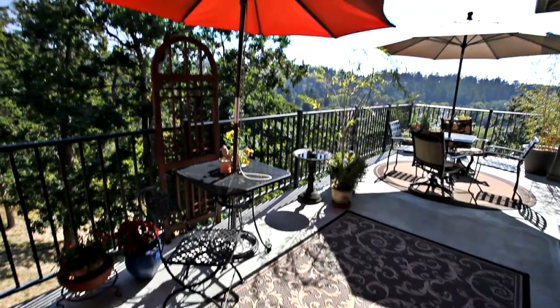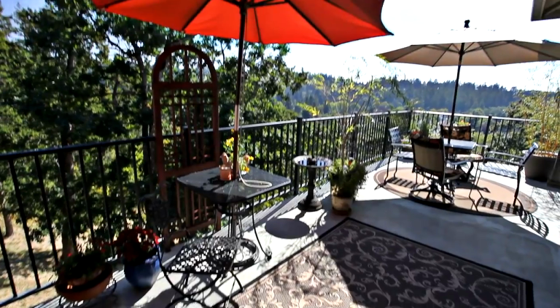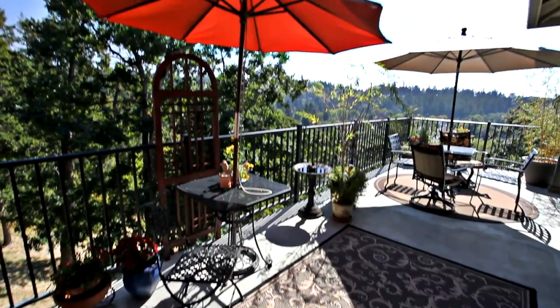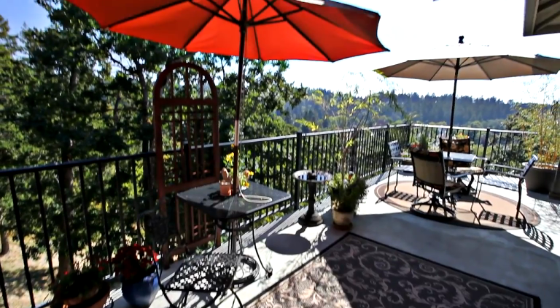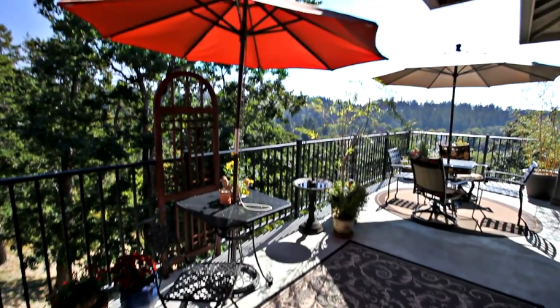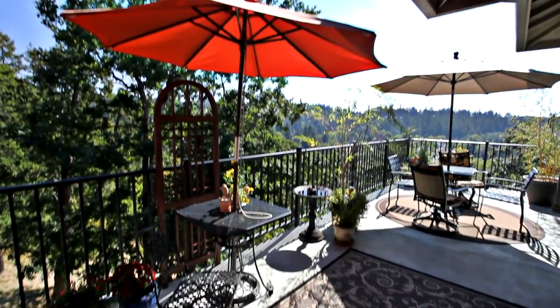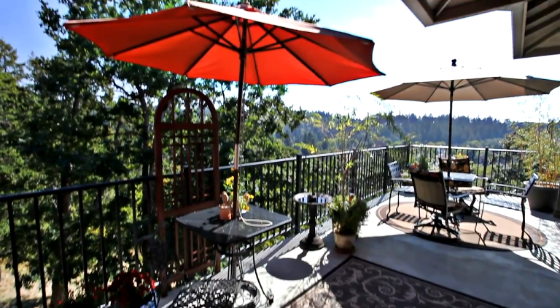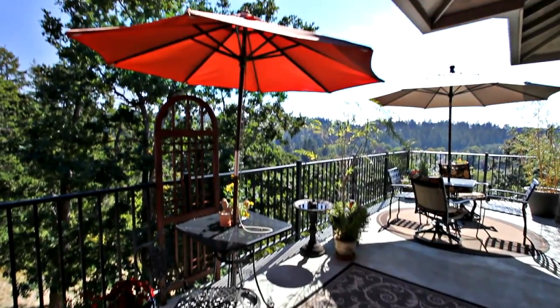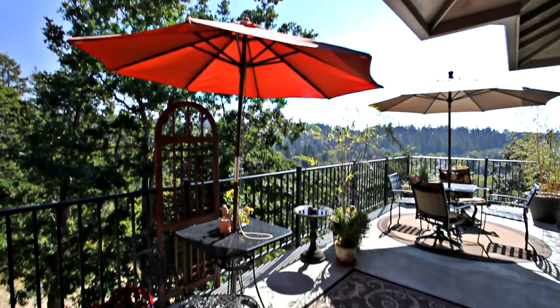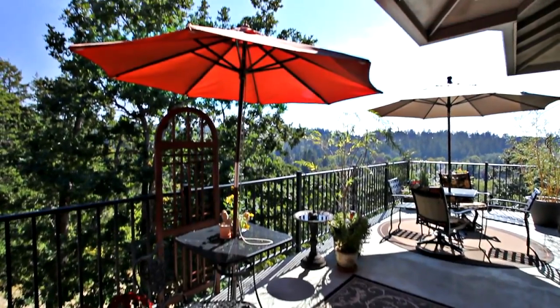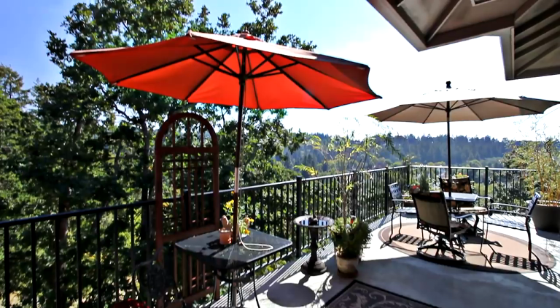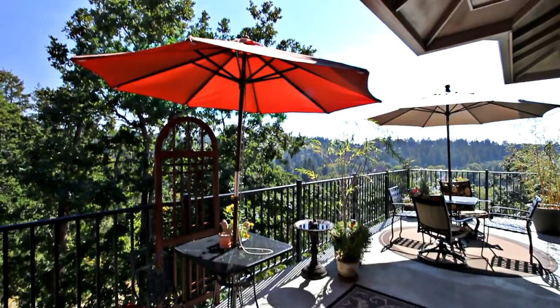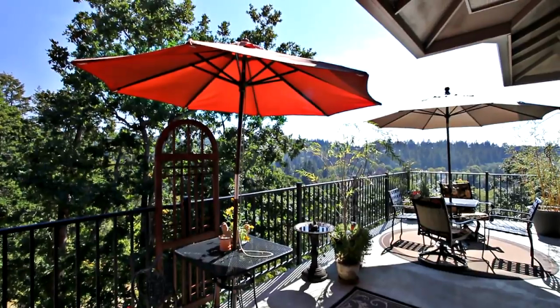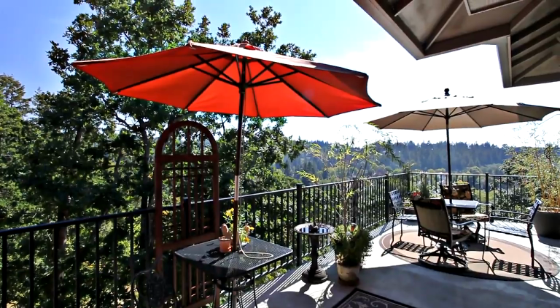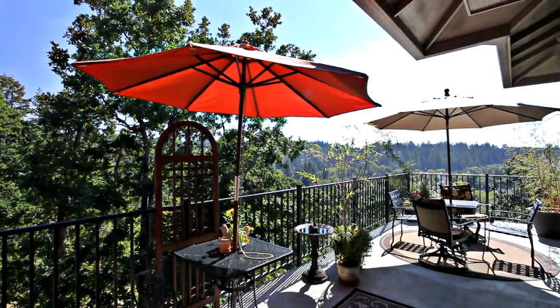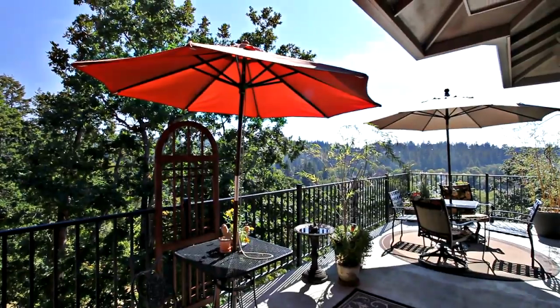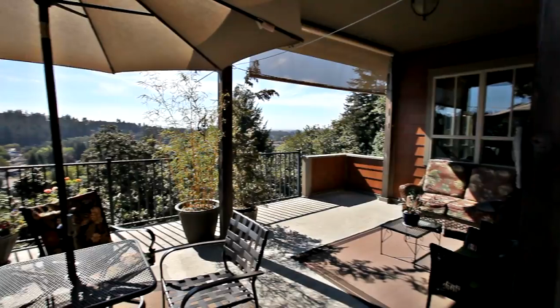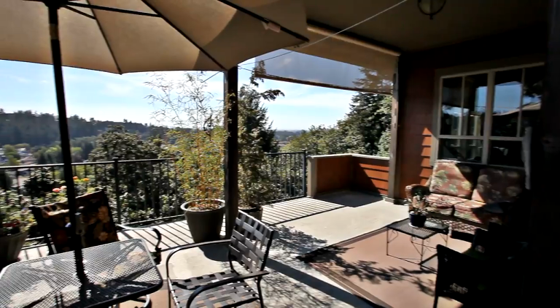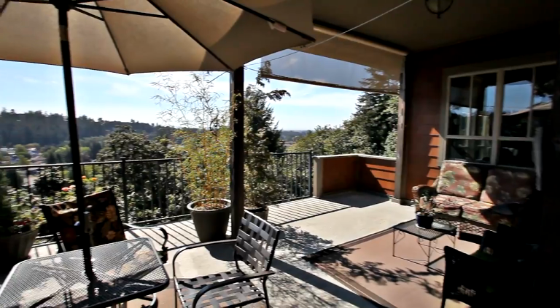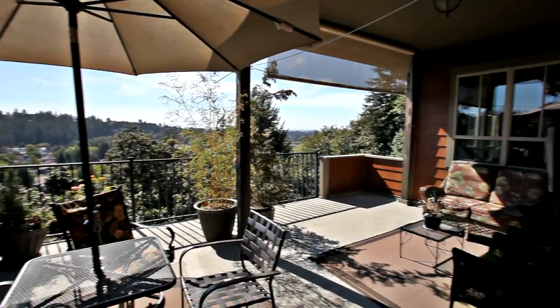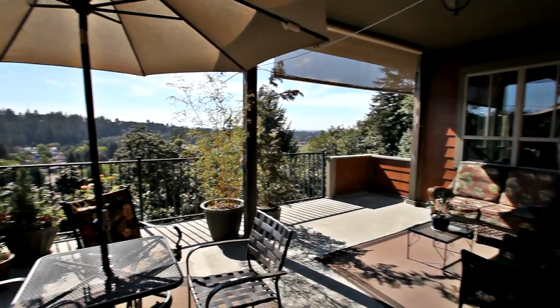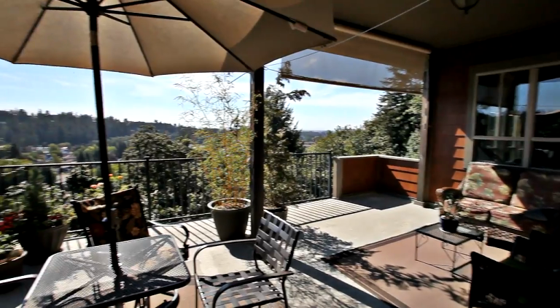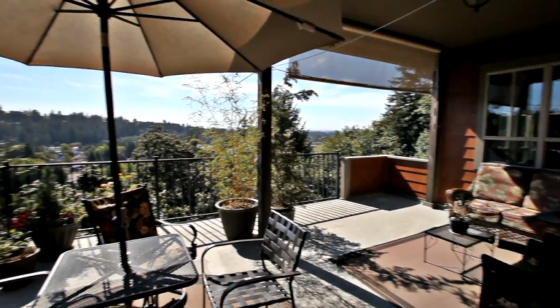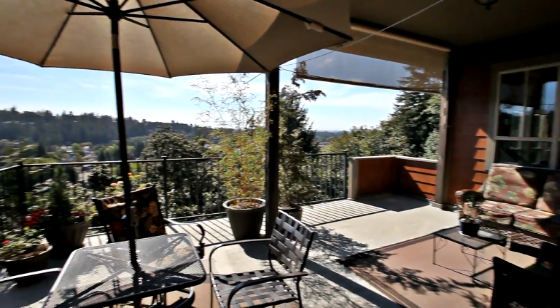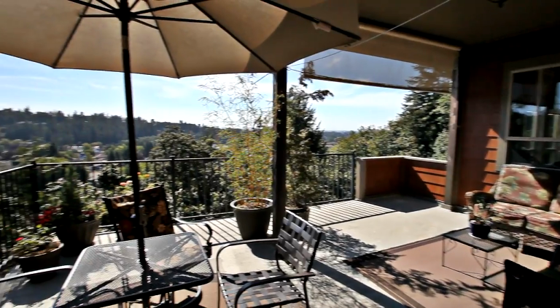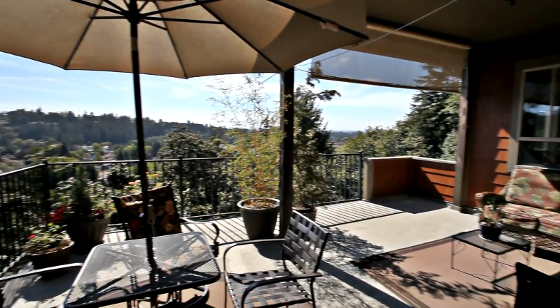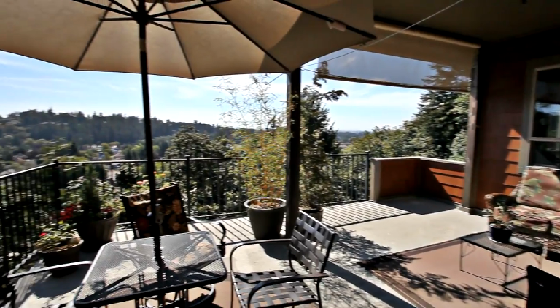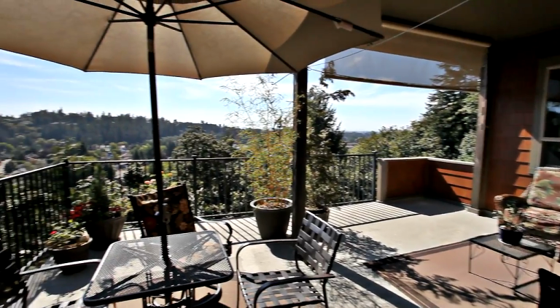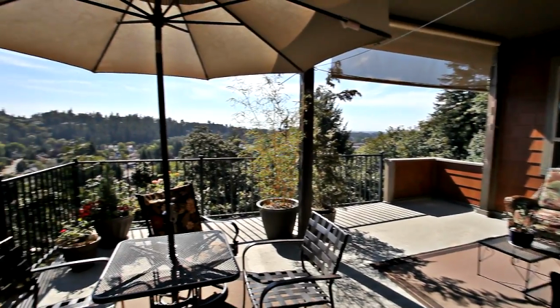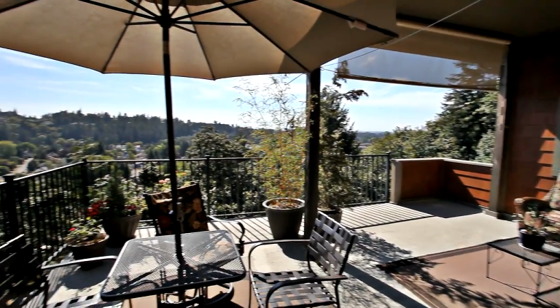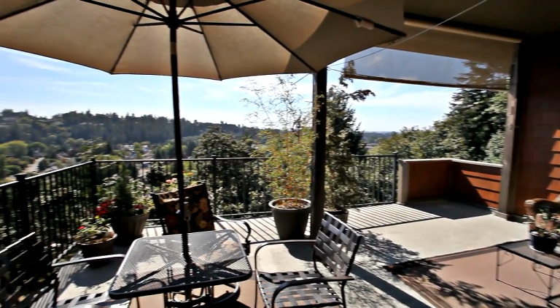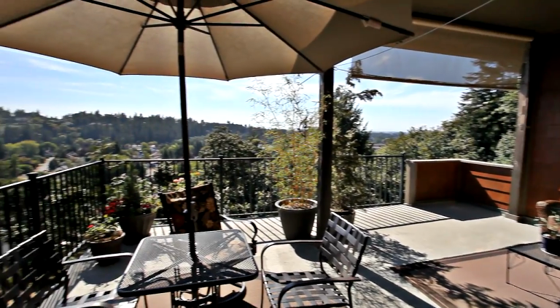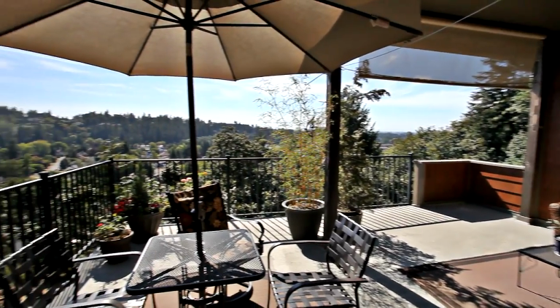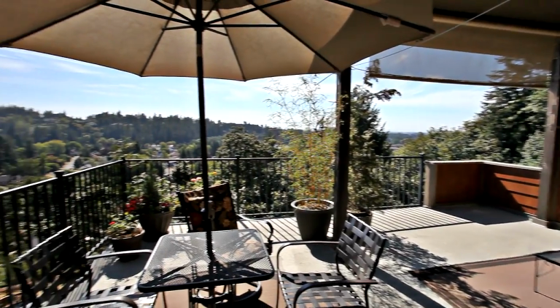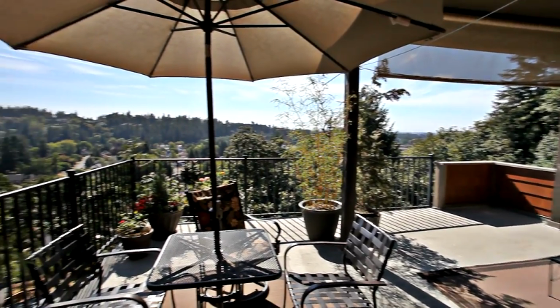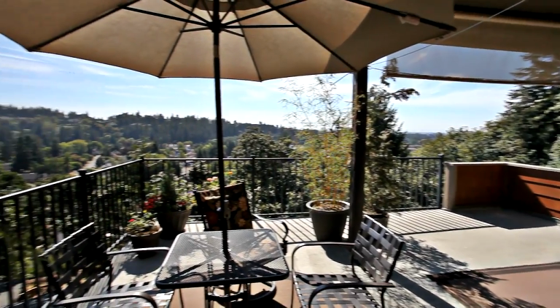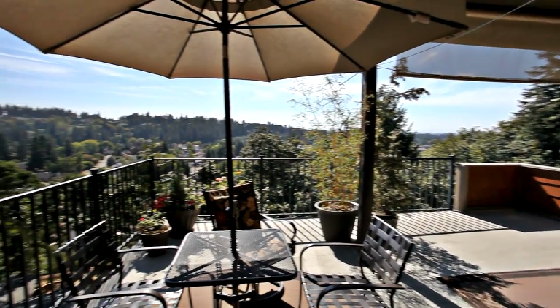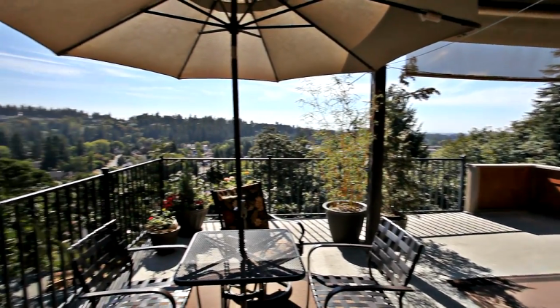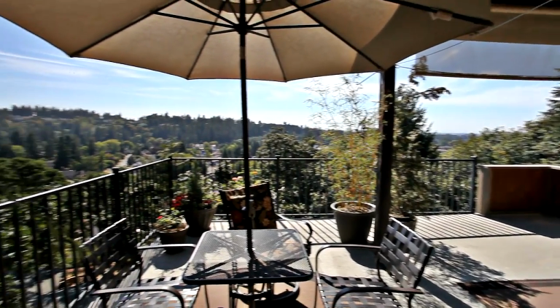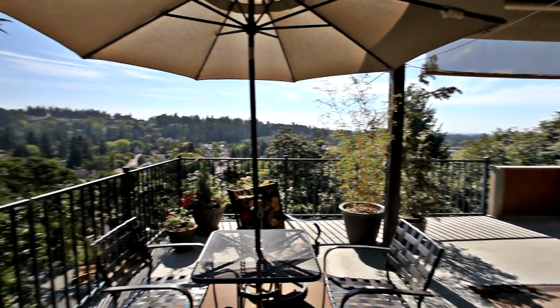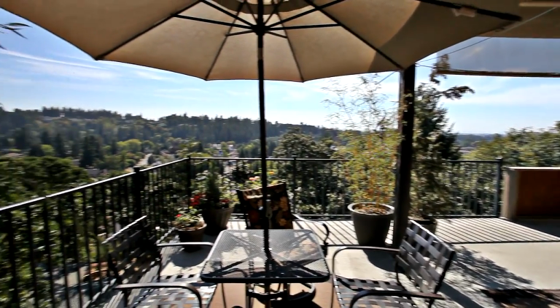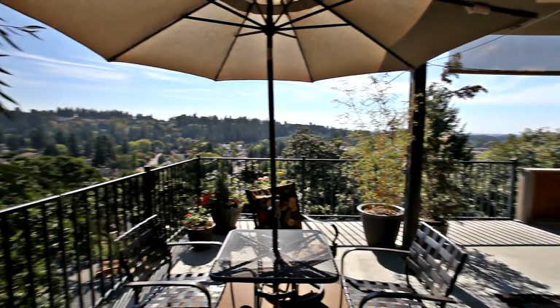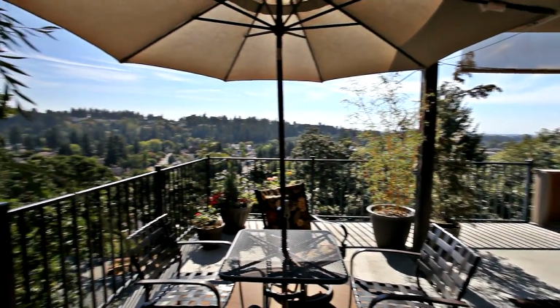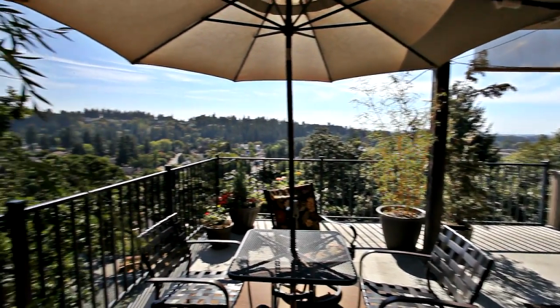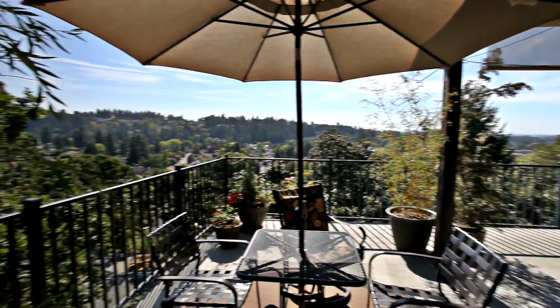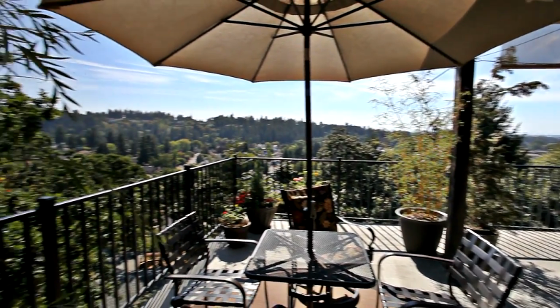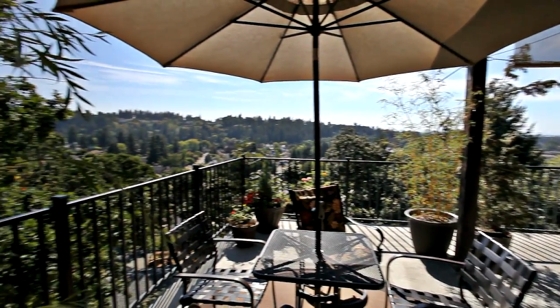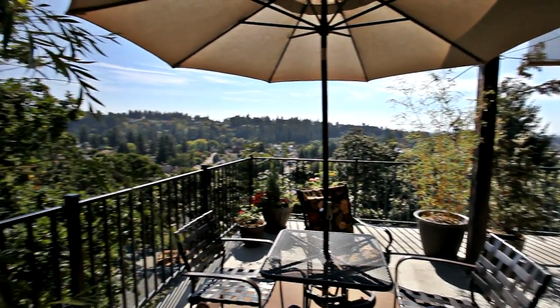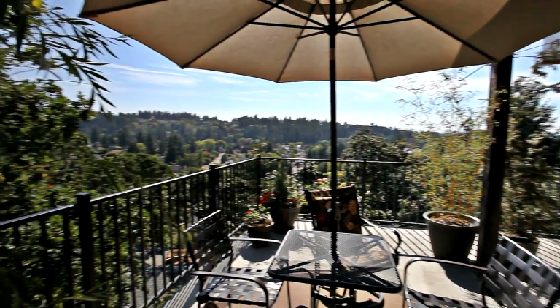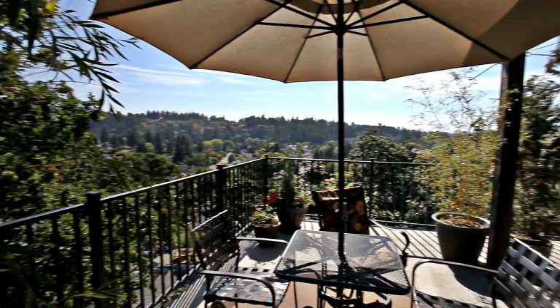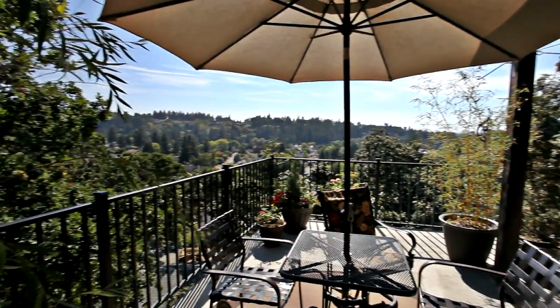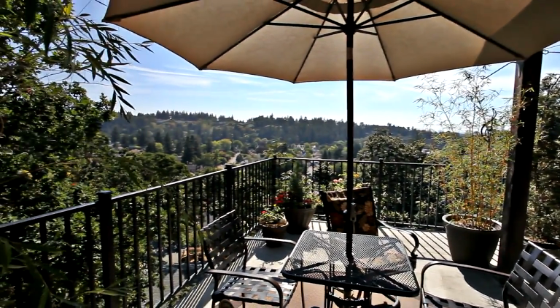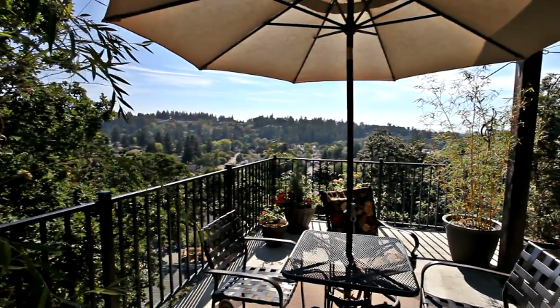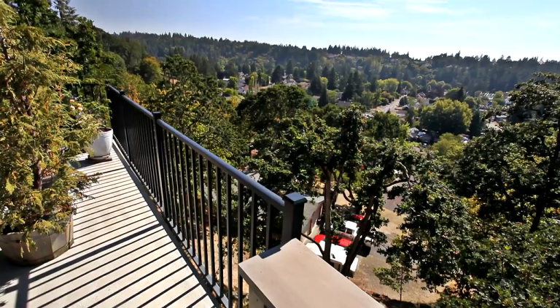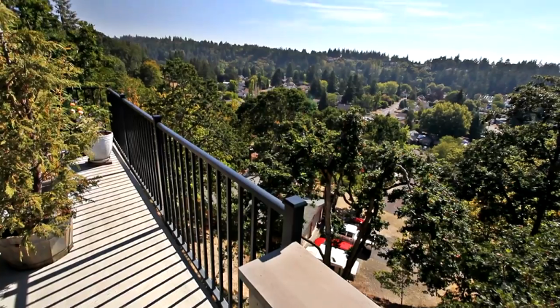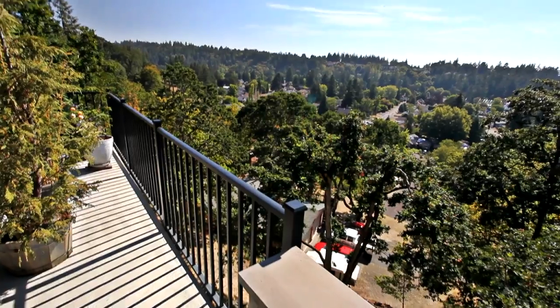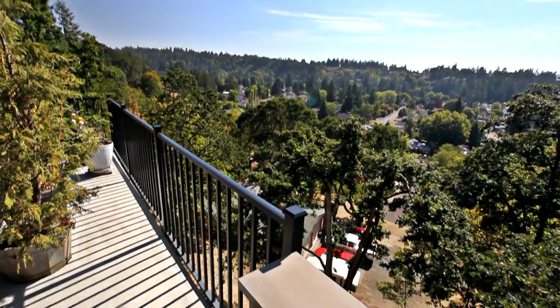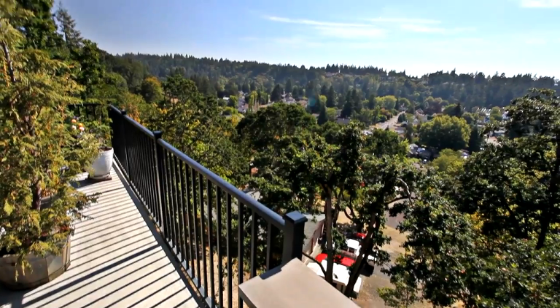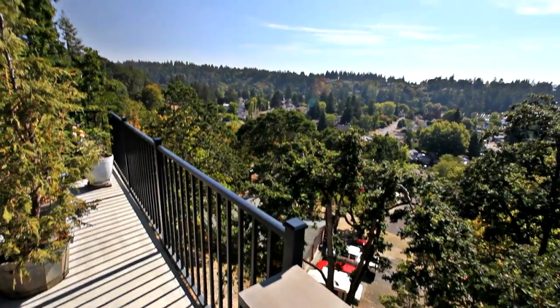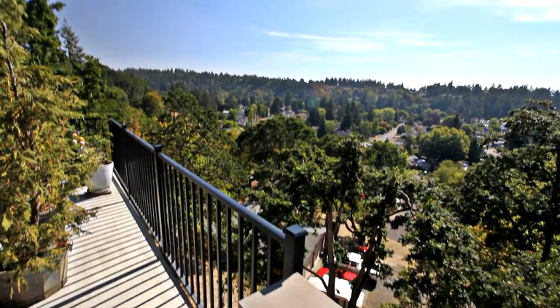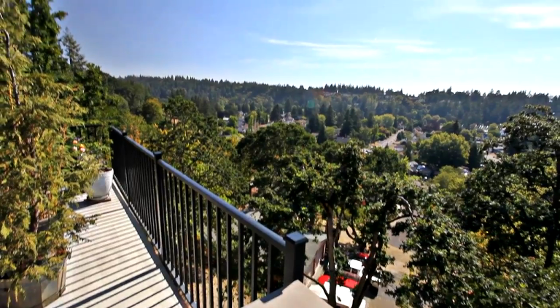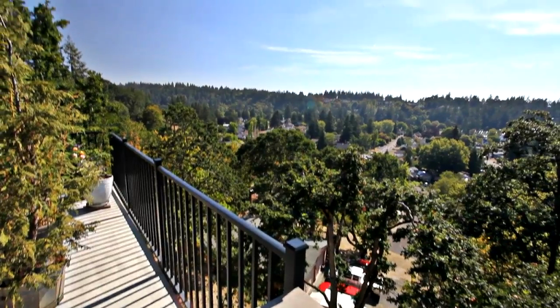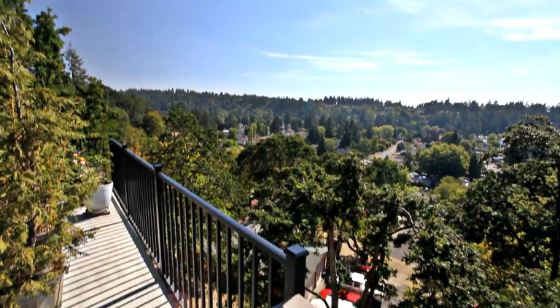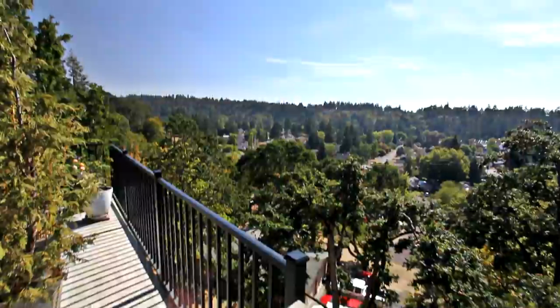You can gather with friends and family on the covered deck or just take in the serene setting and spectacular sunsets.